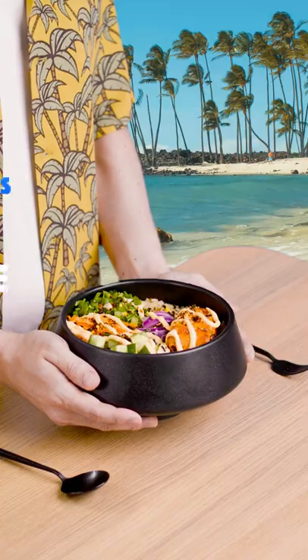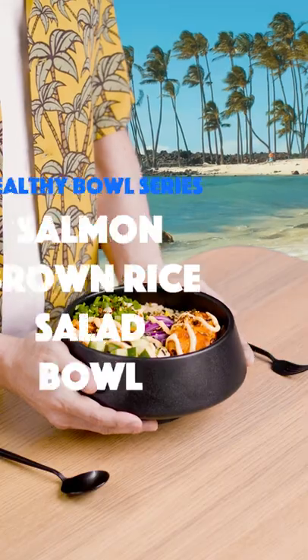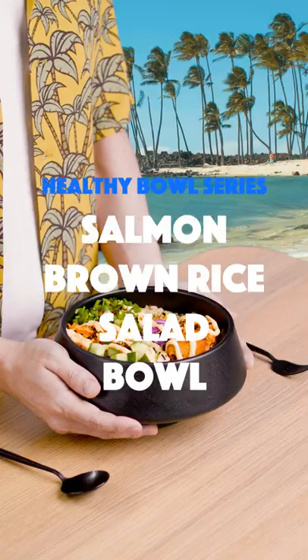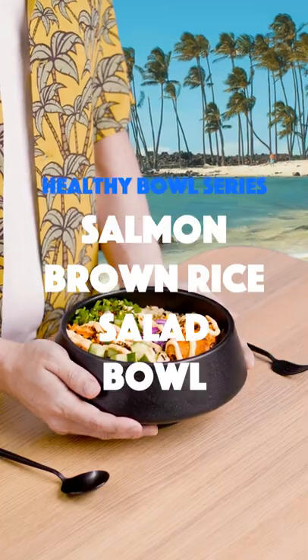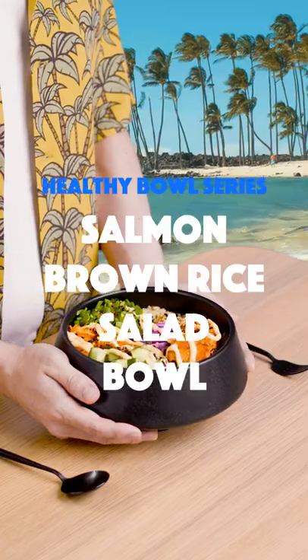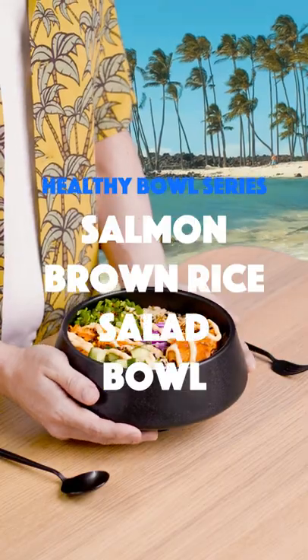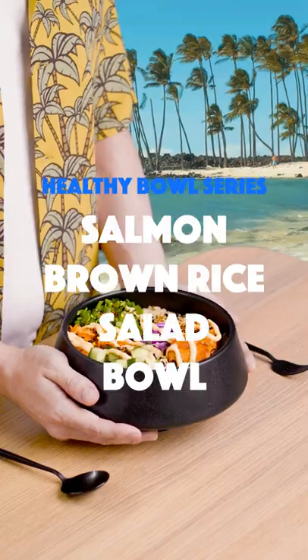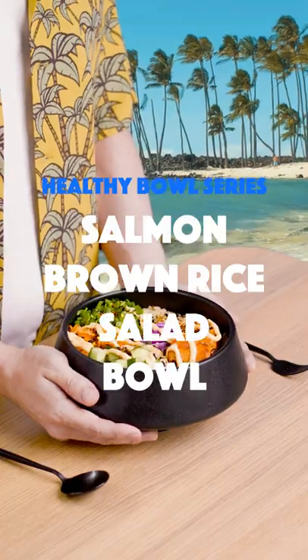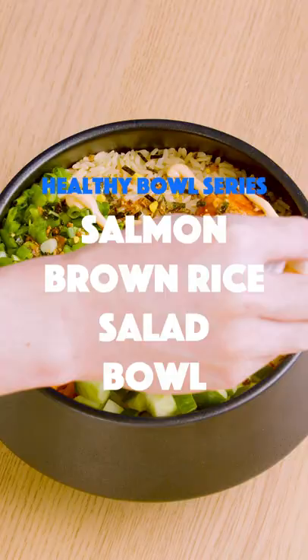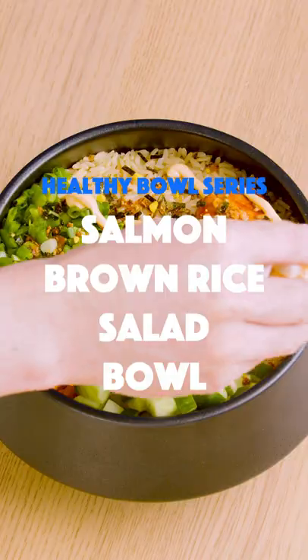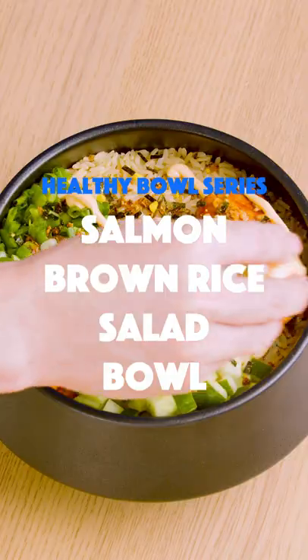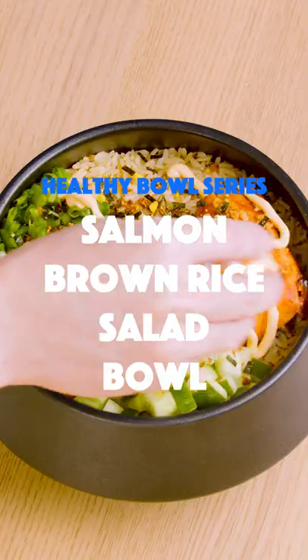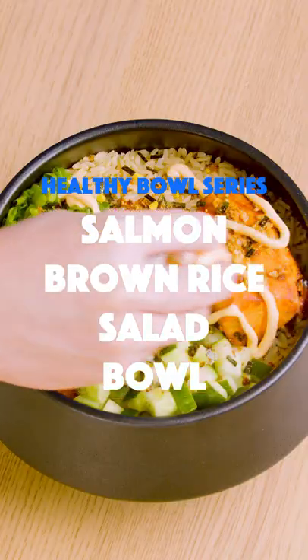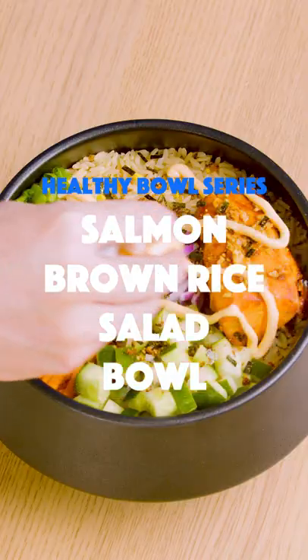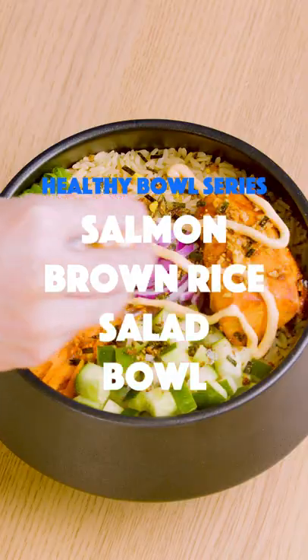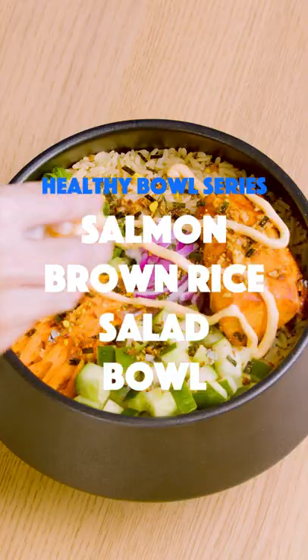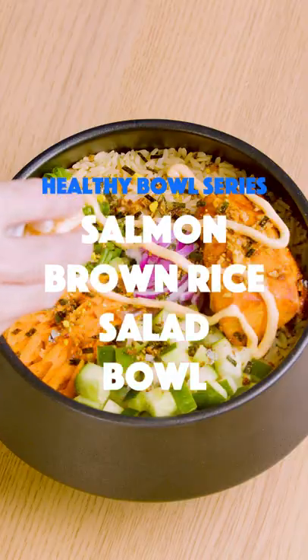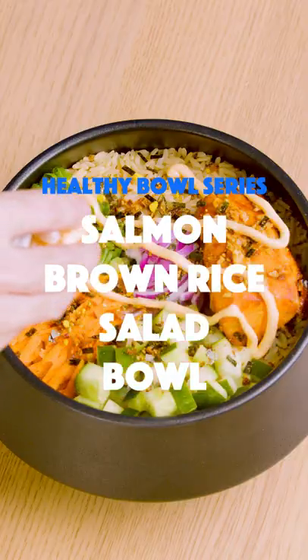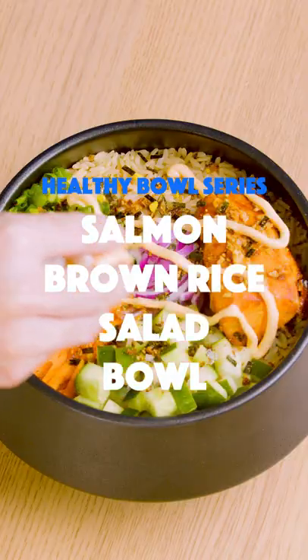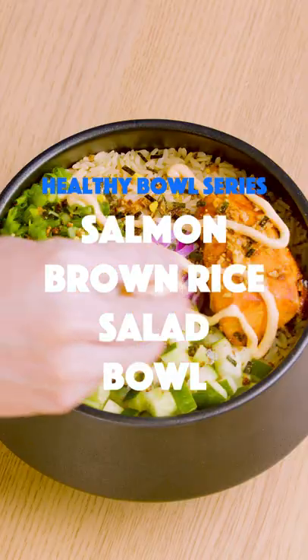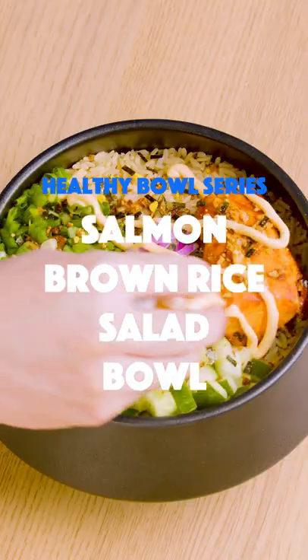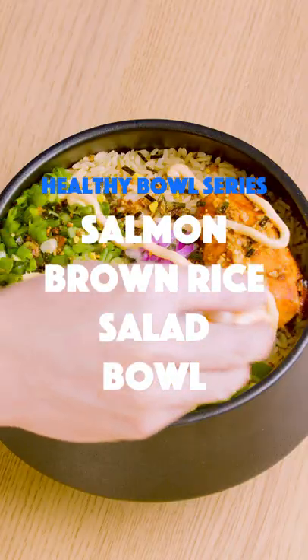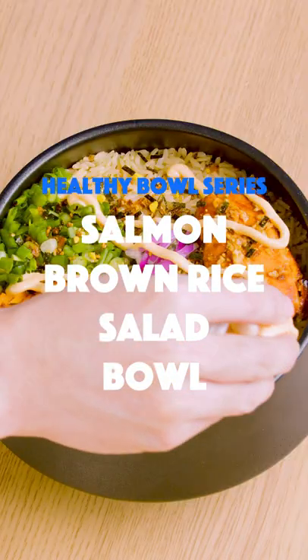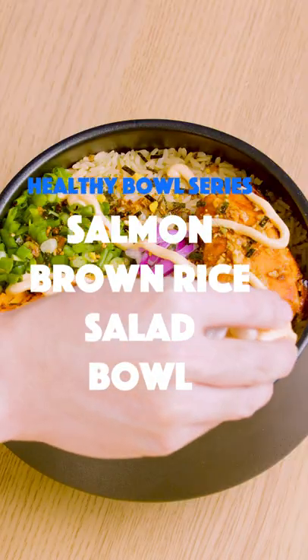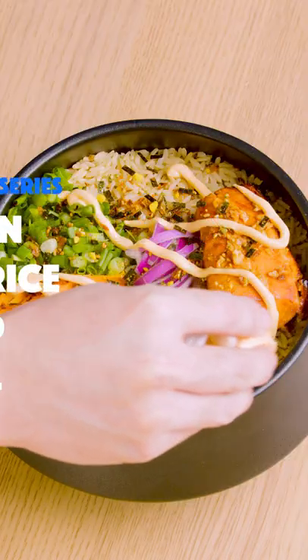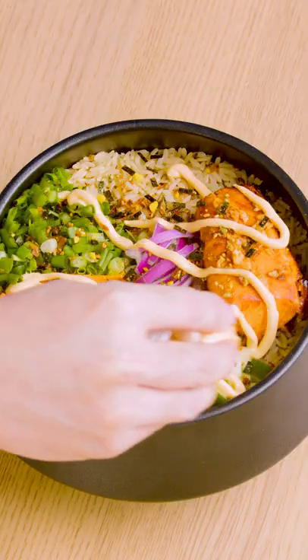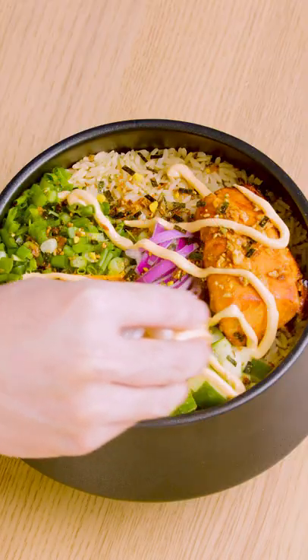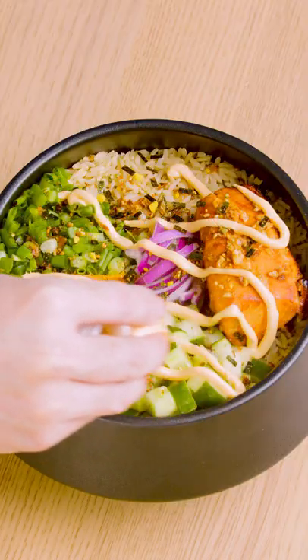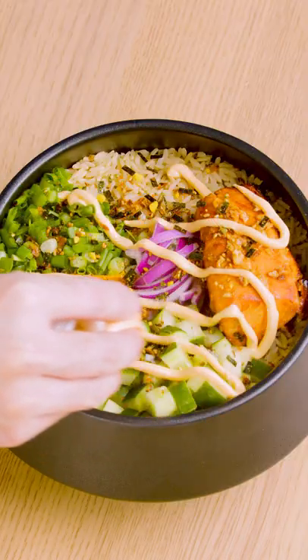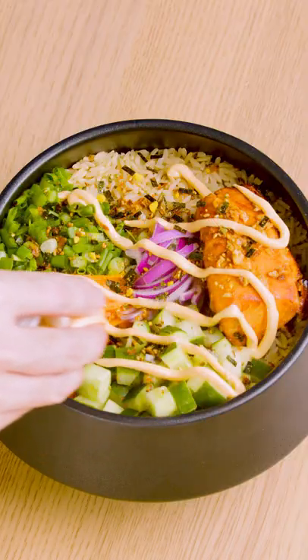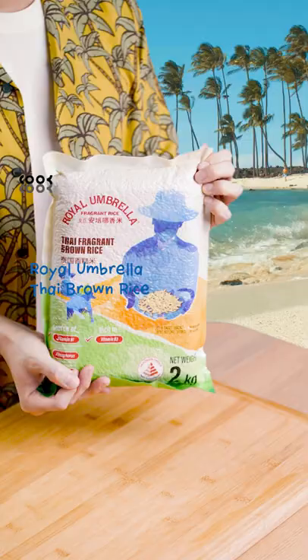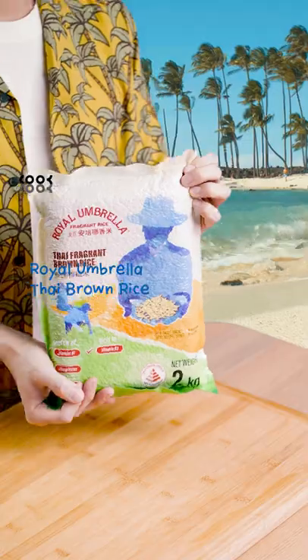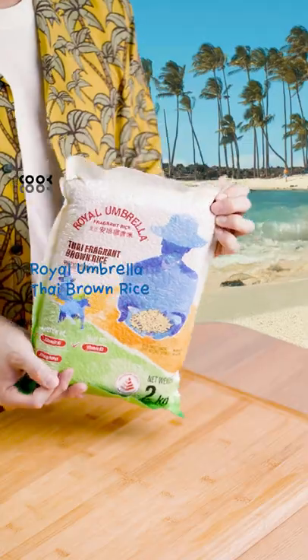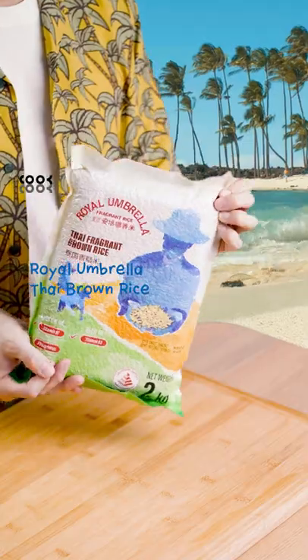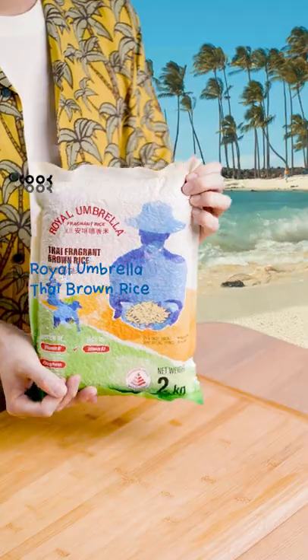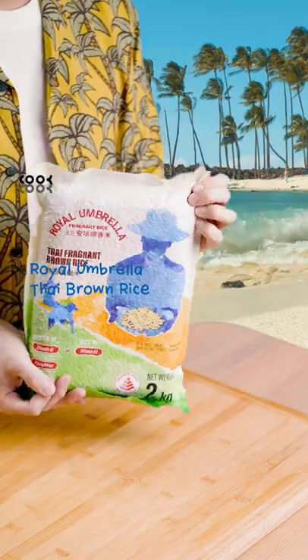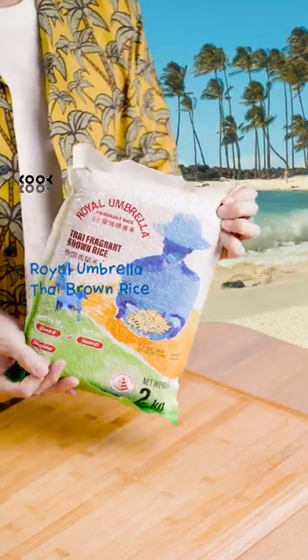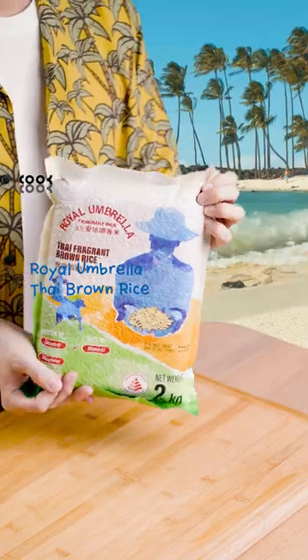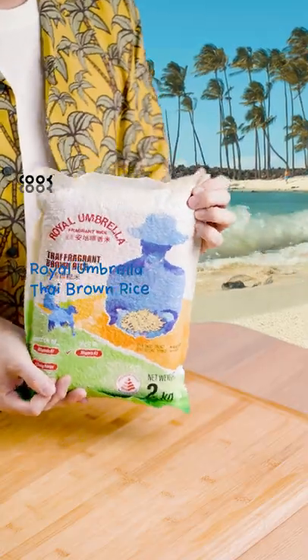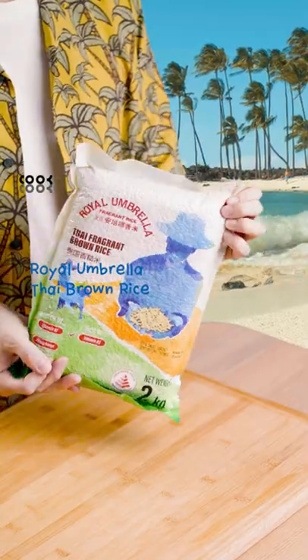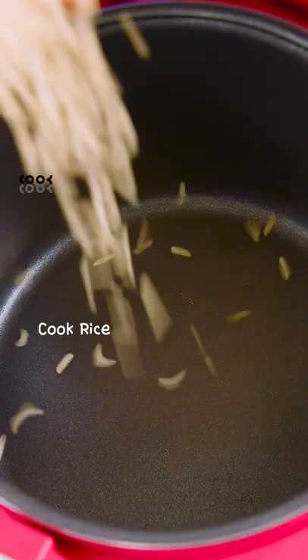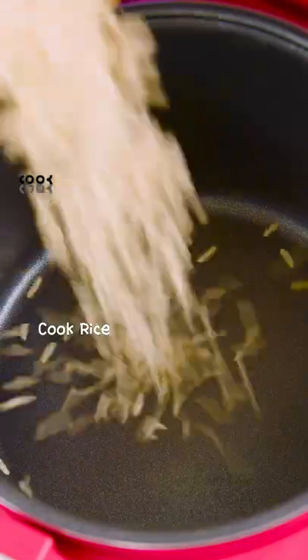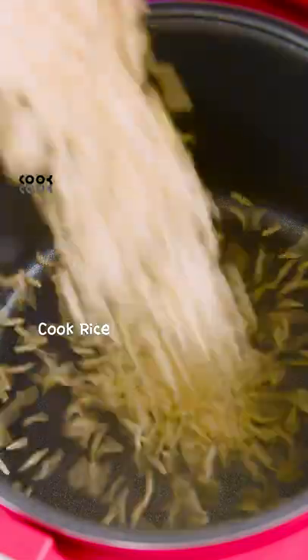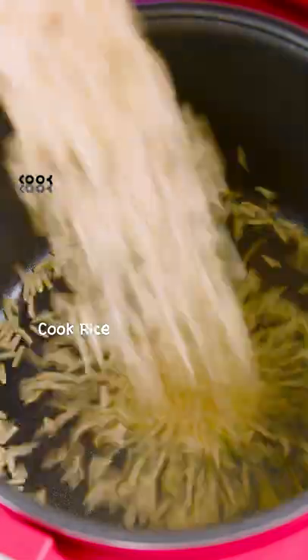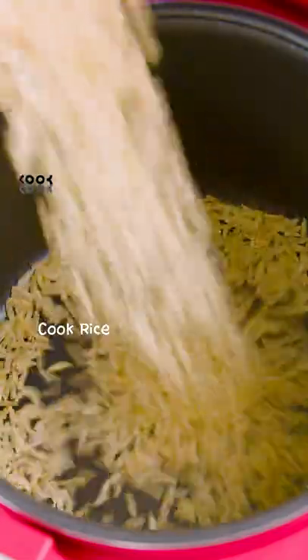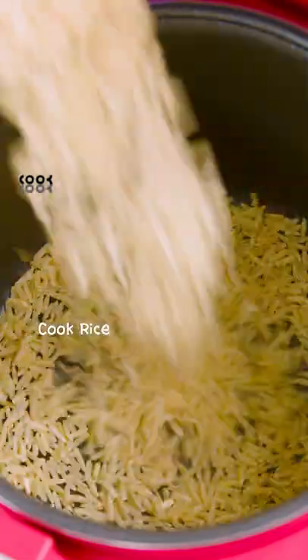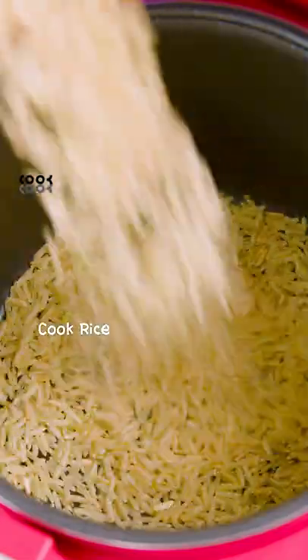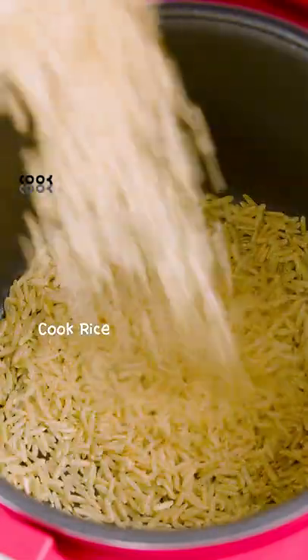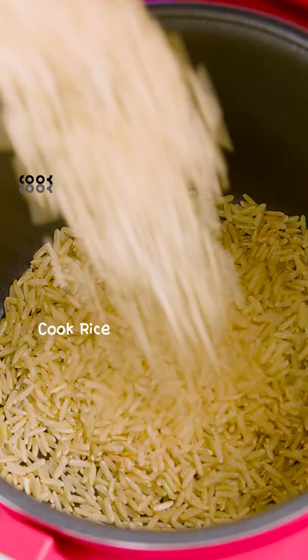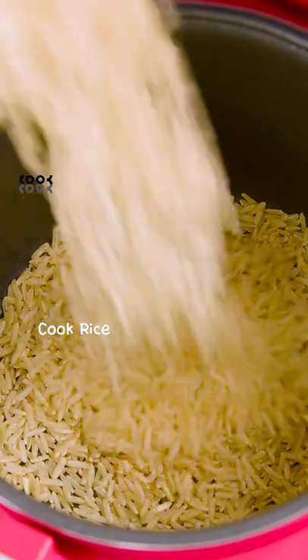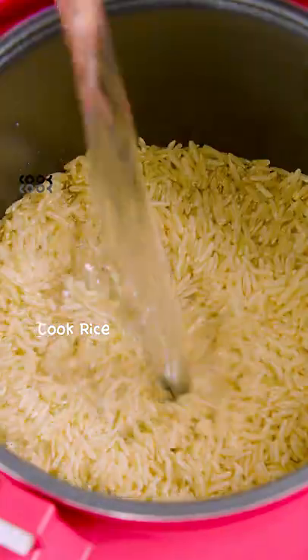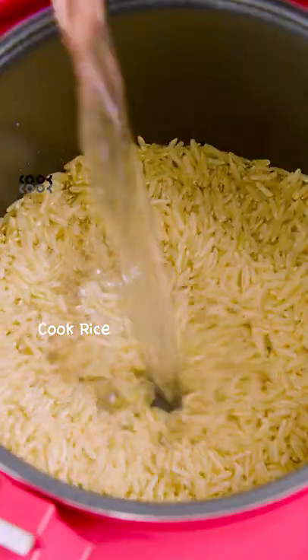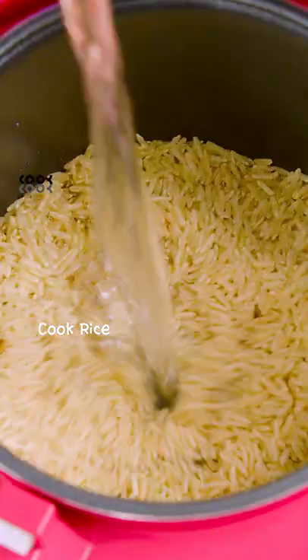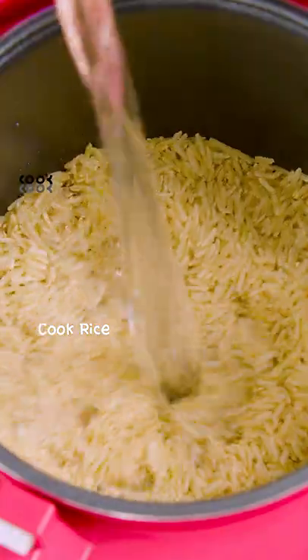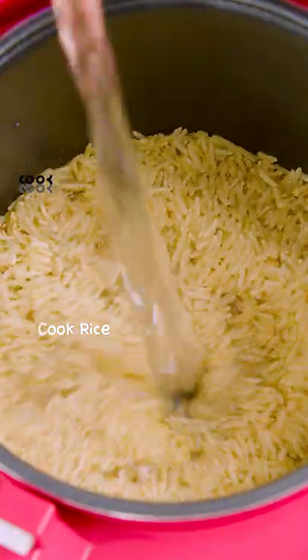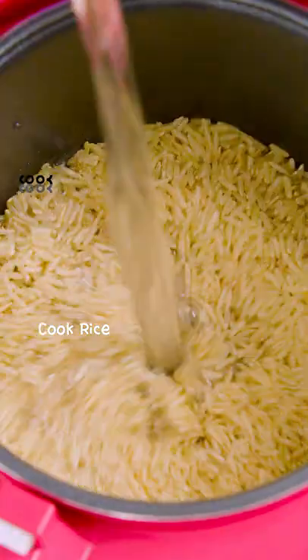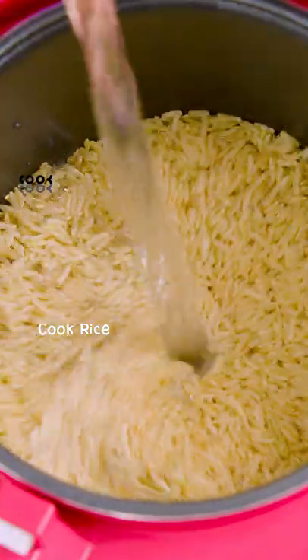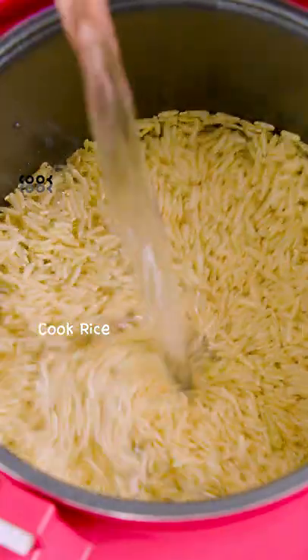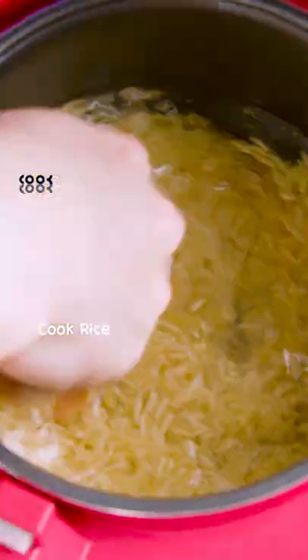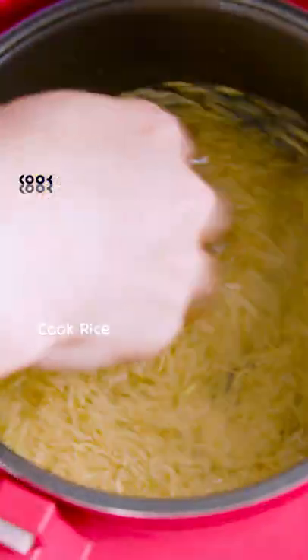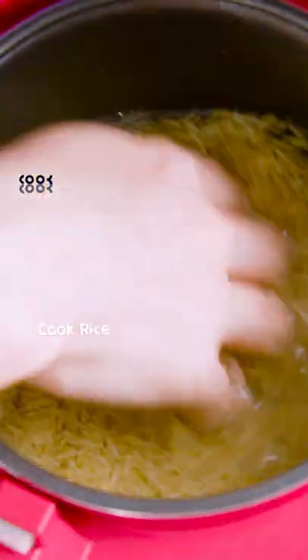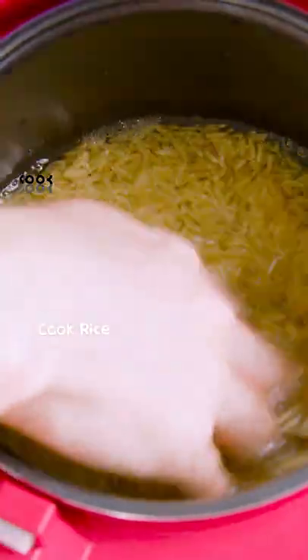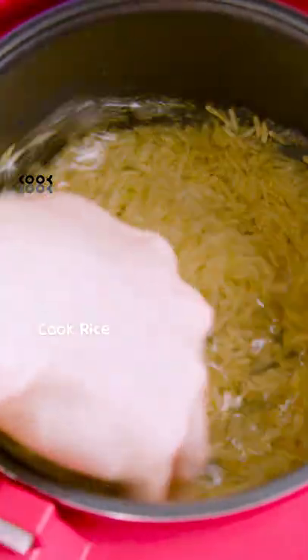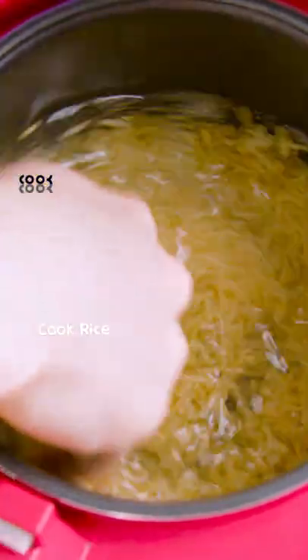Let's make a salmon brown rice salad bowl. Using Royal Umbrella's Fragrant Brown Rice, let's wash and cook the rice first.